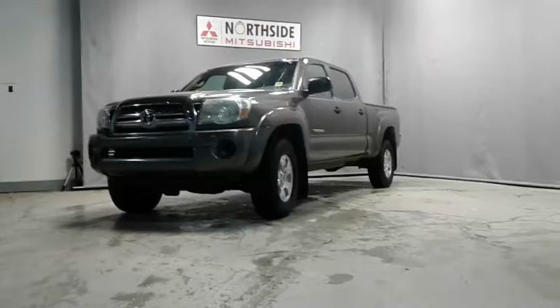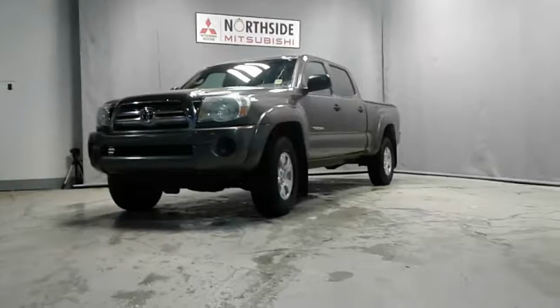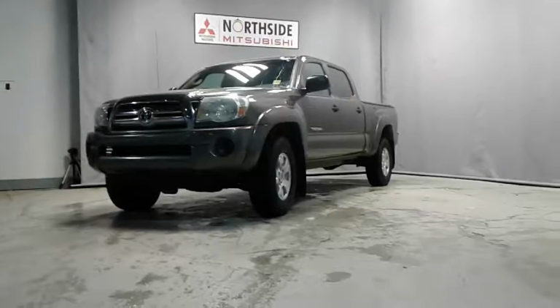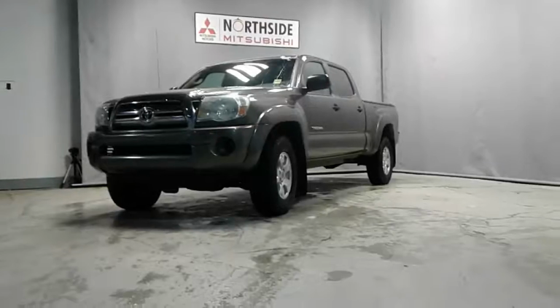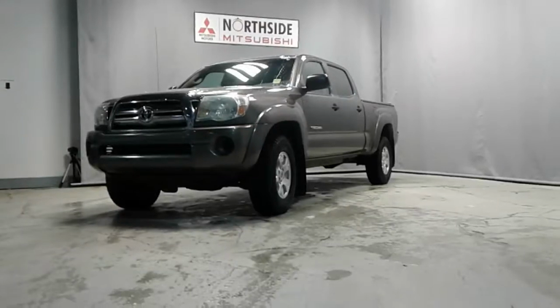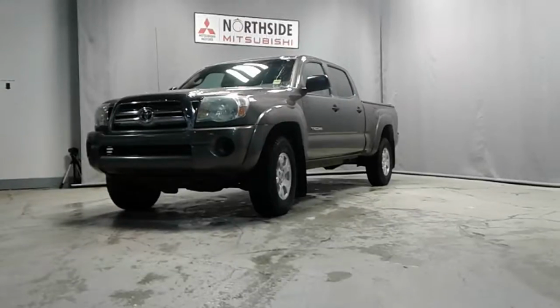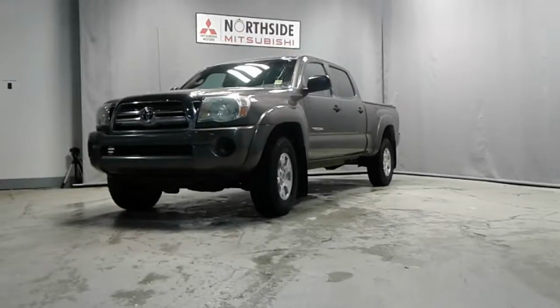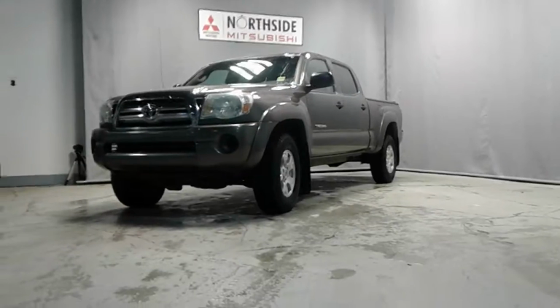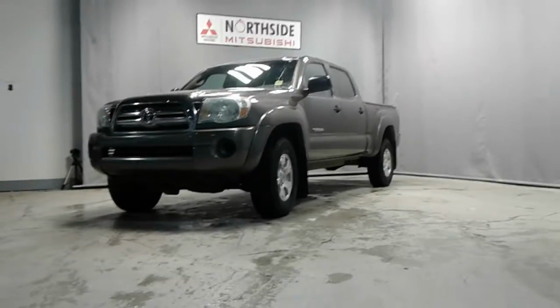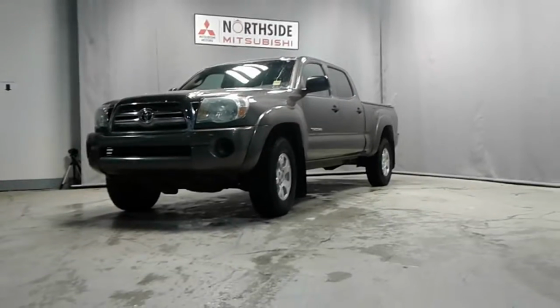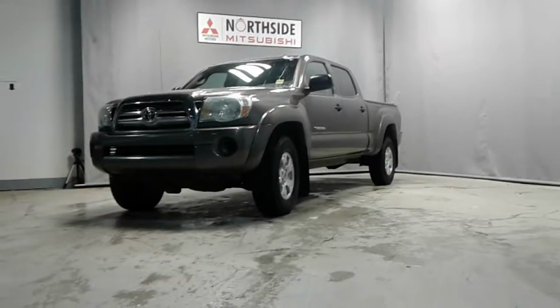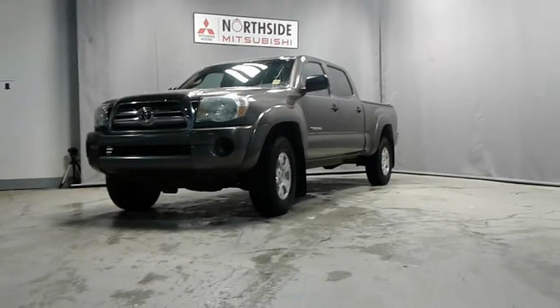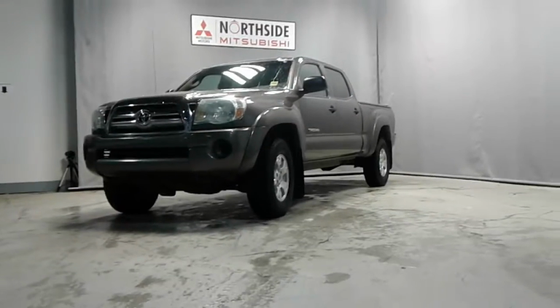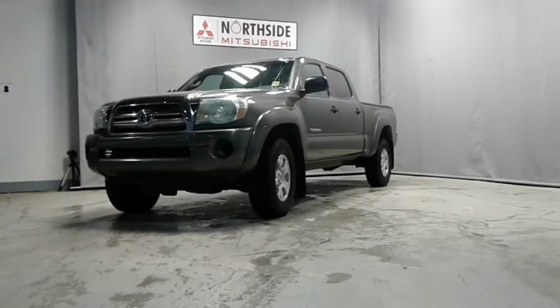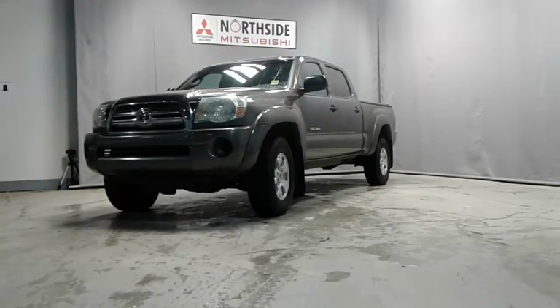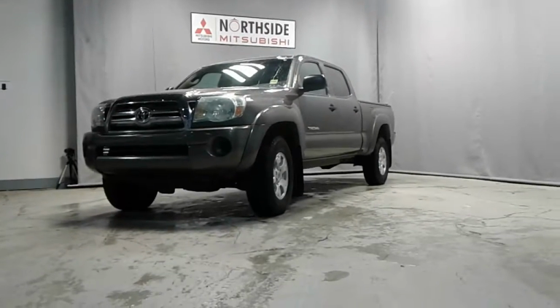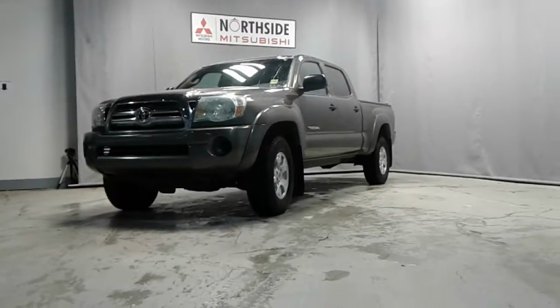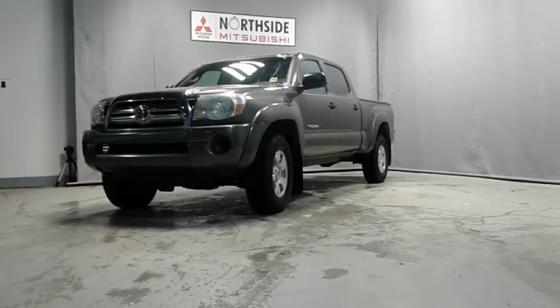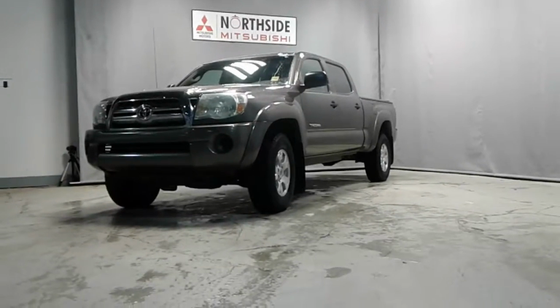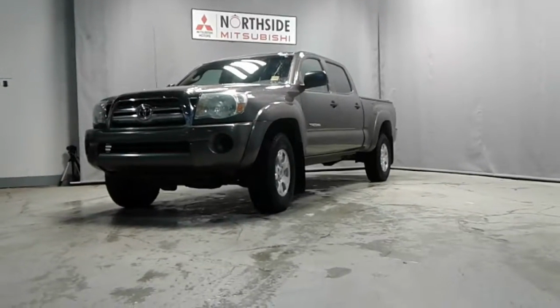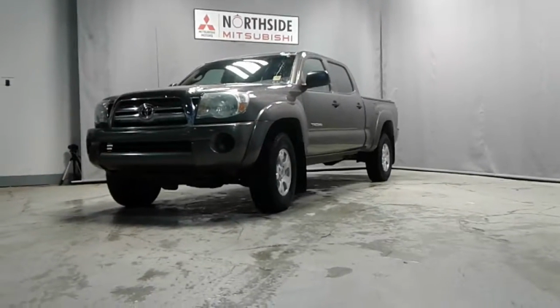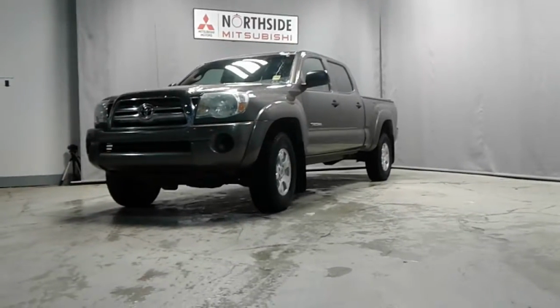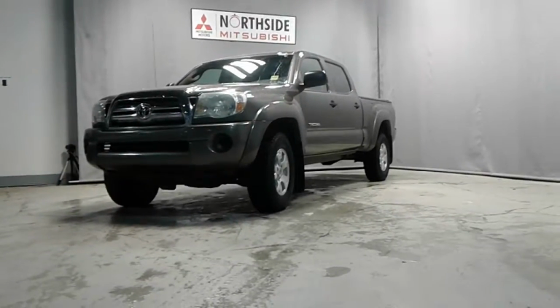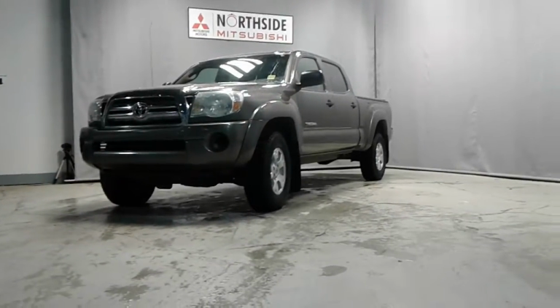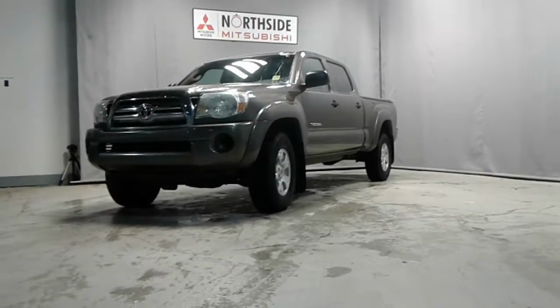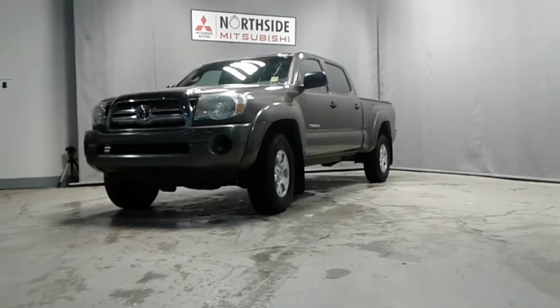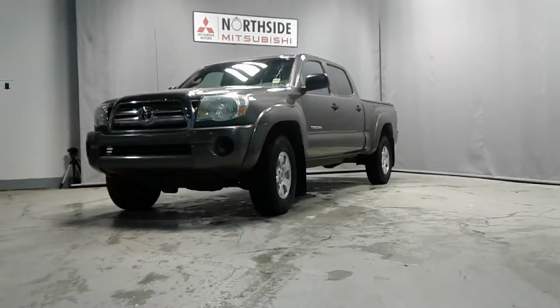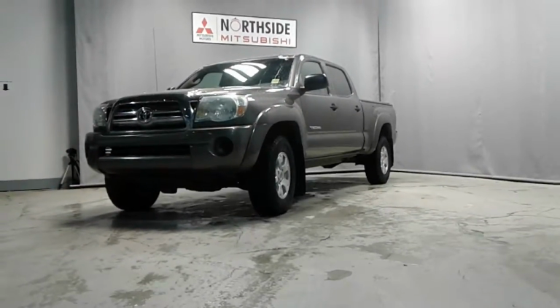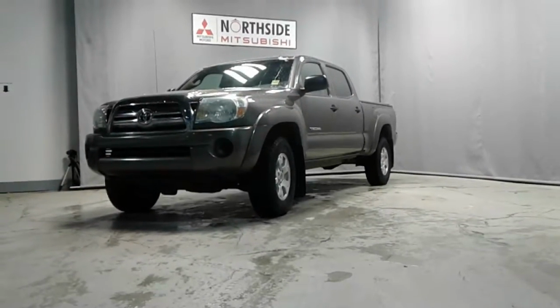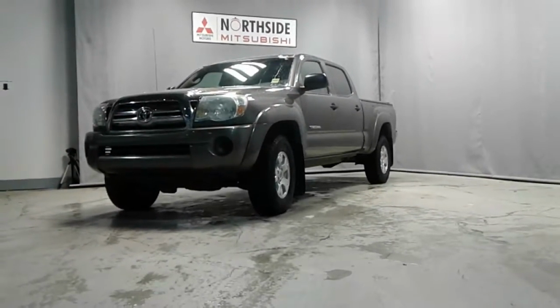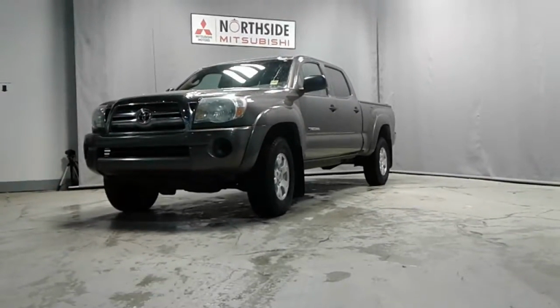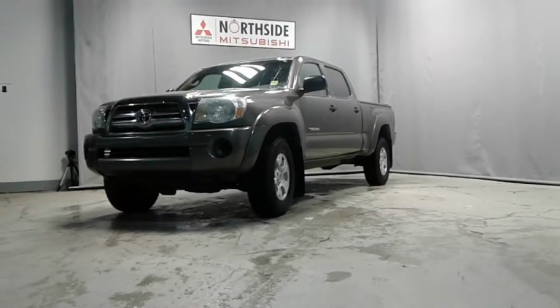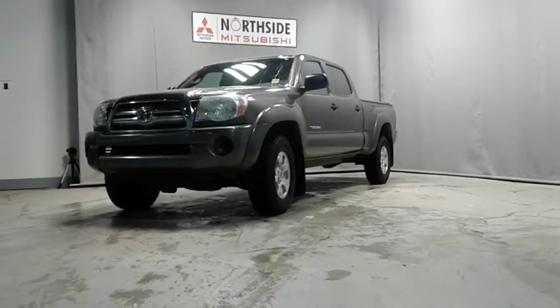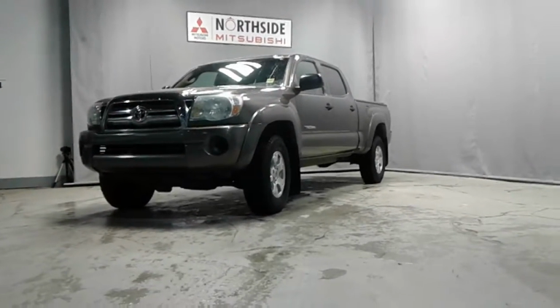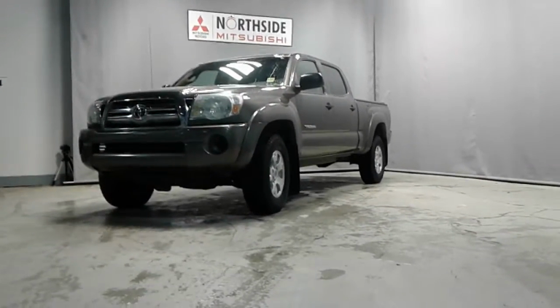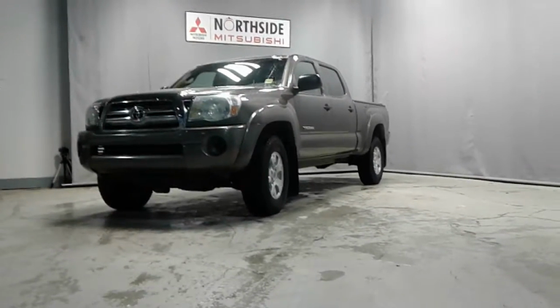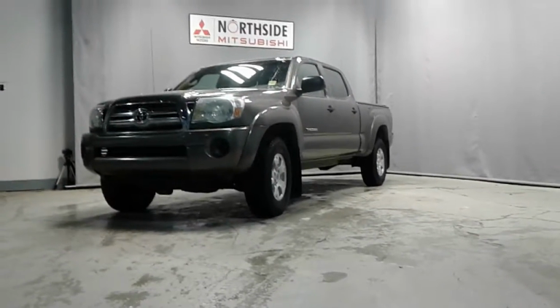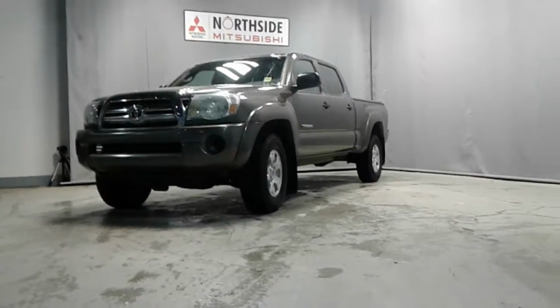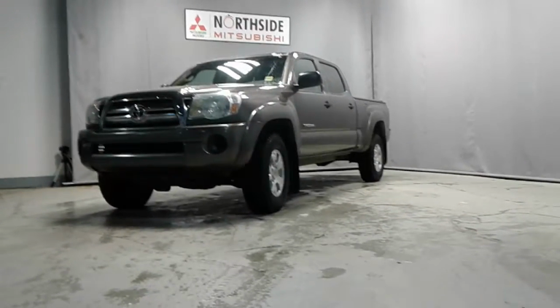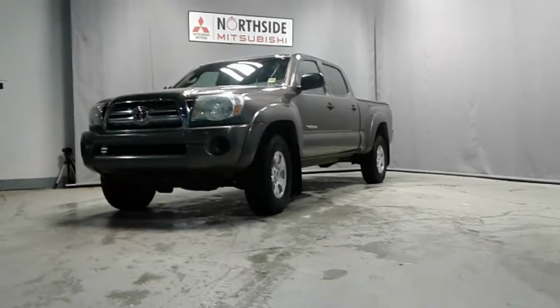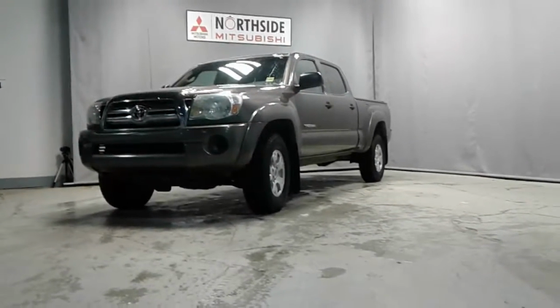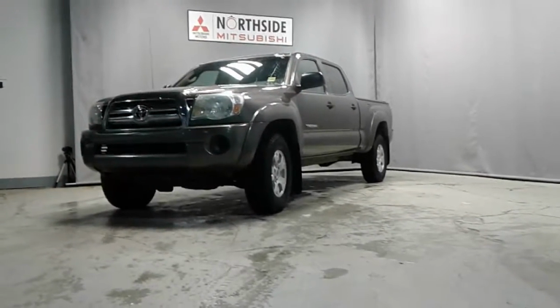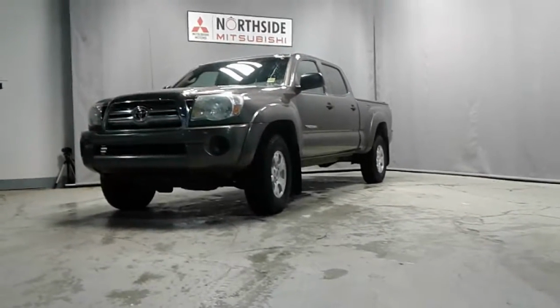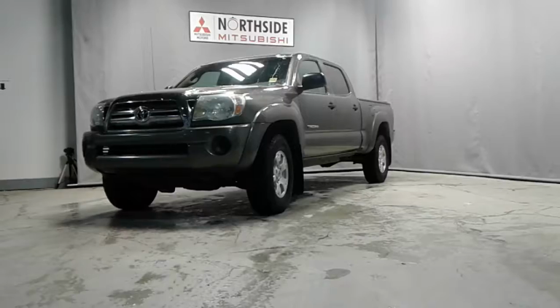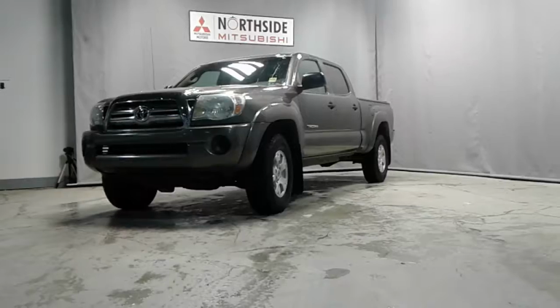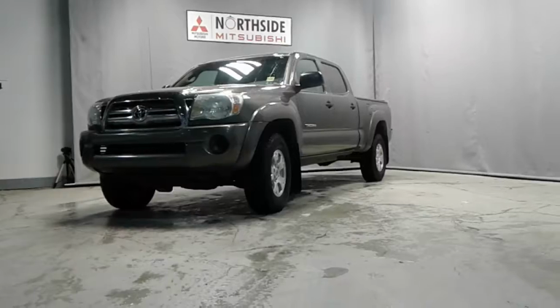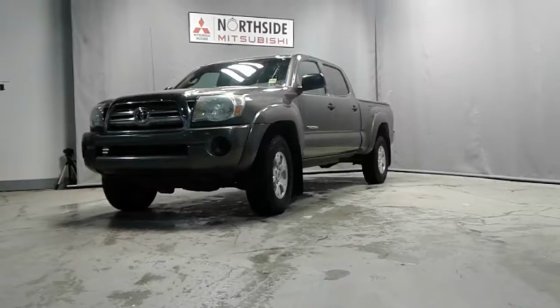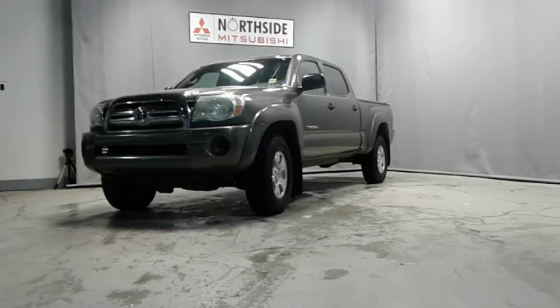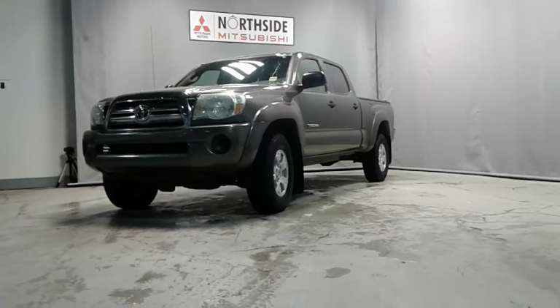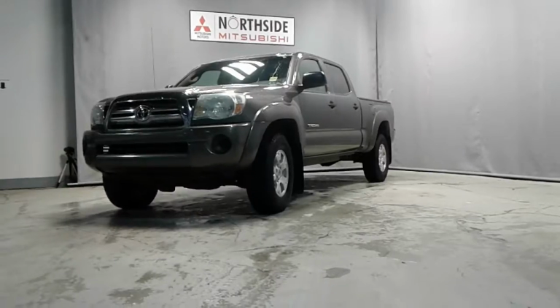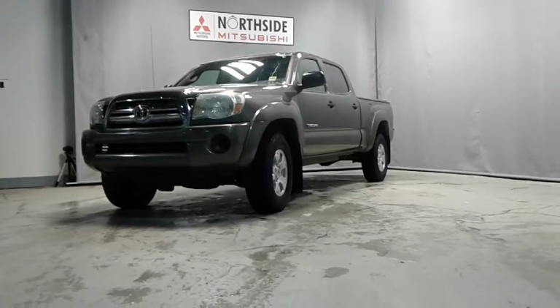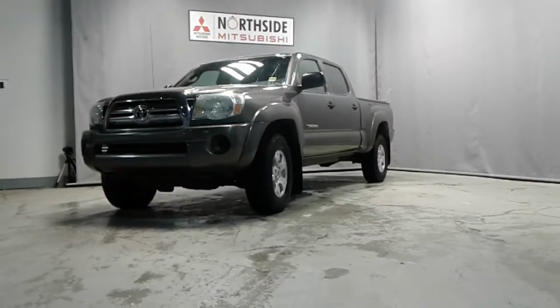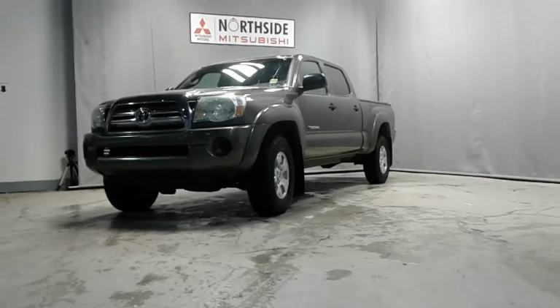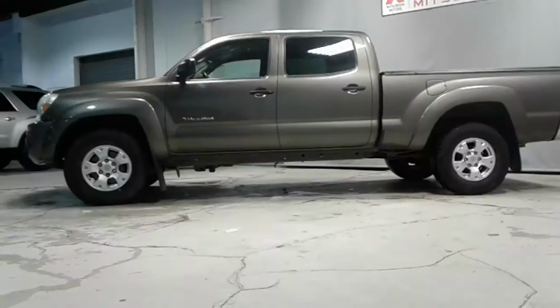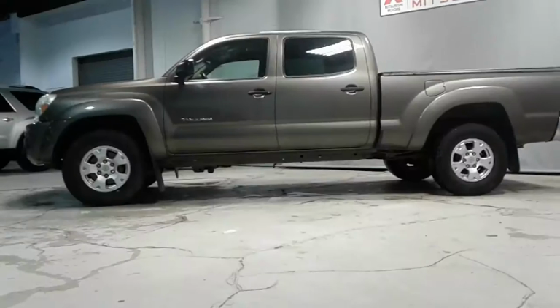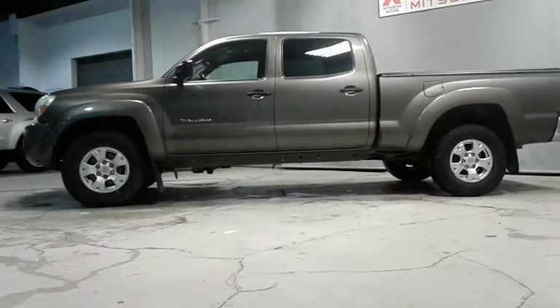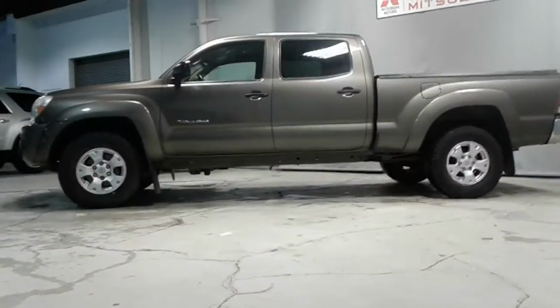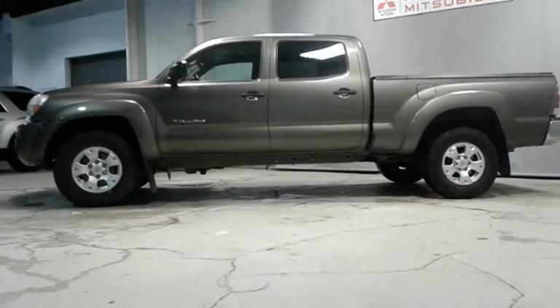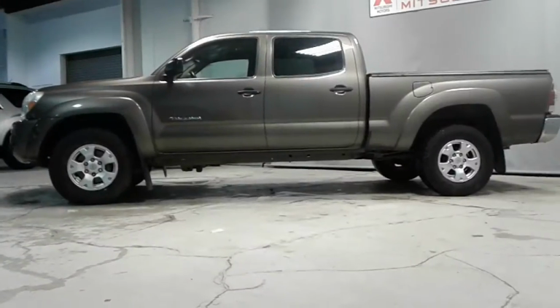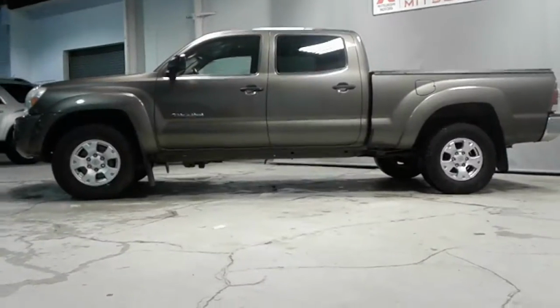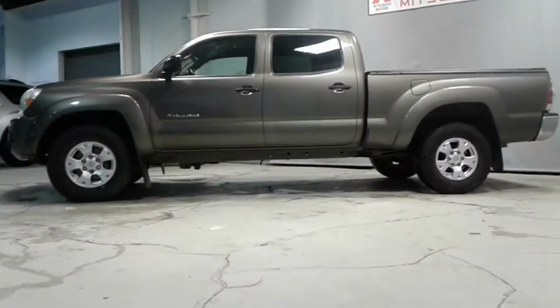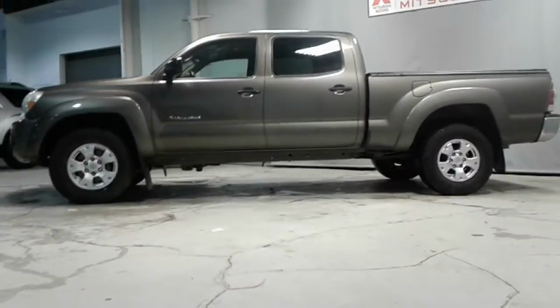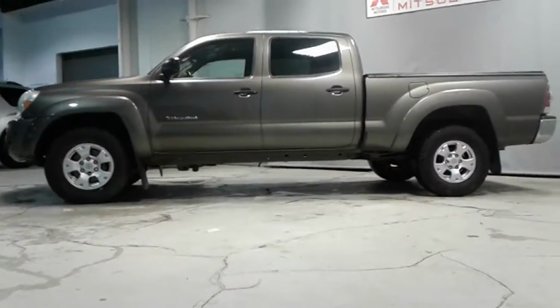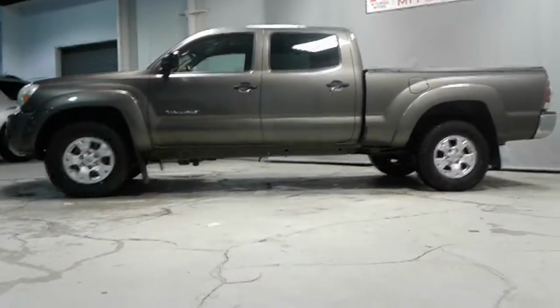Hey, how's it going? It's Nate here at Northside Mitsubishi. Just wanted to take a quick second to show you the 2010 Toyota Tacoma you inquired on. It's a really nice truck.